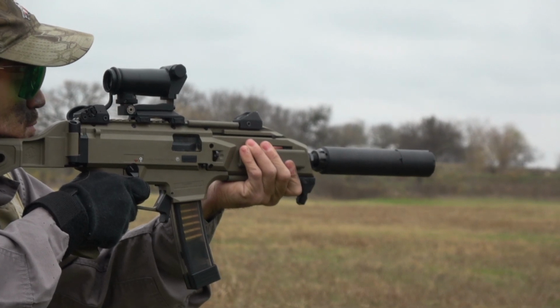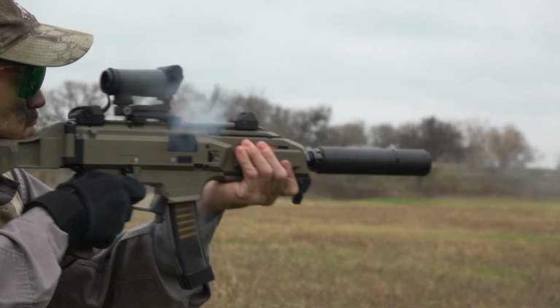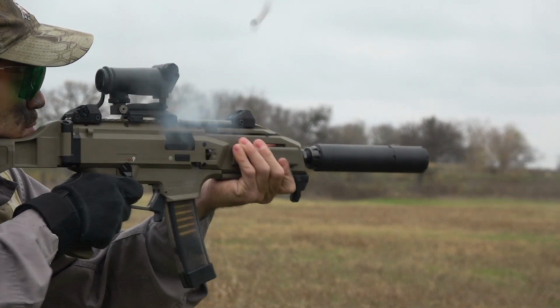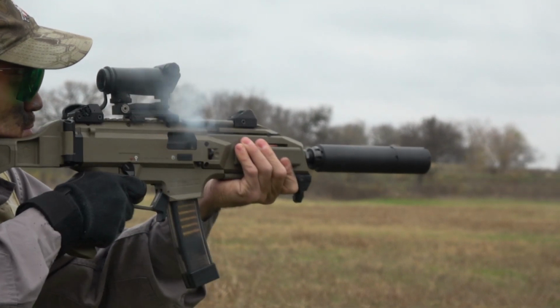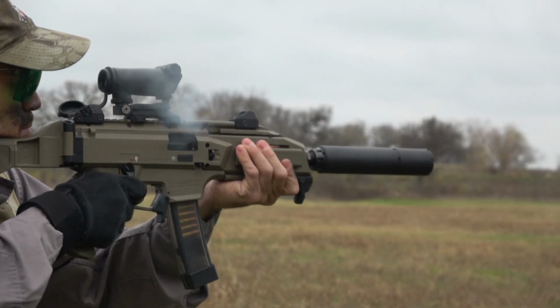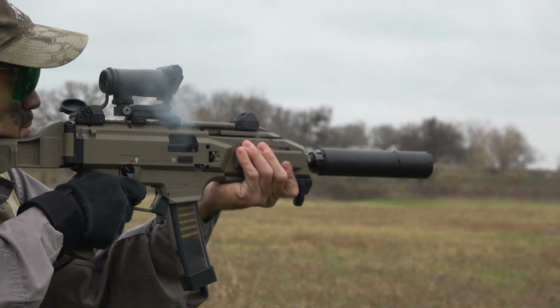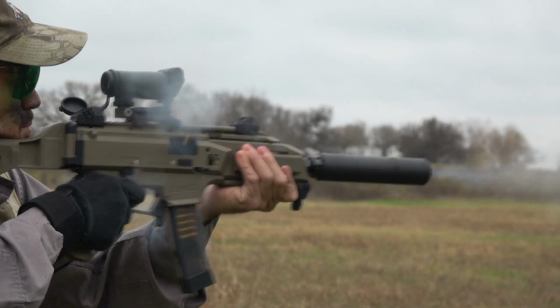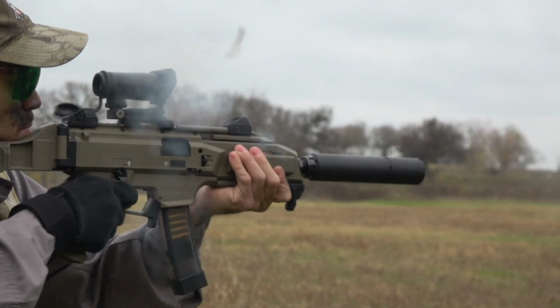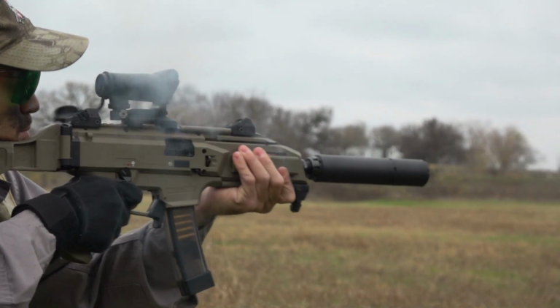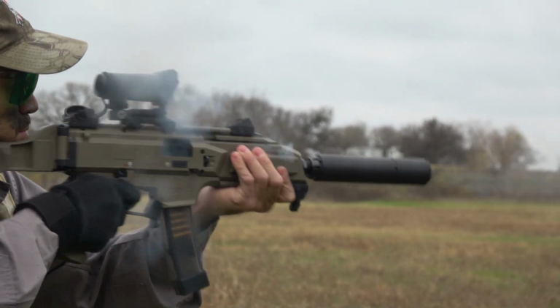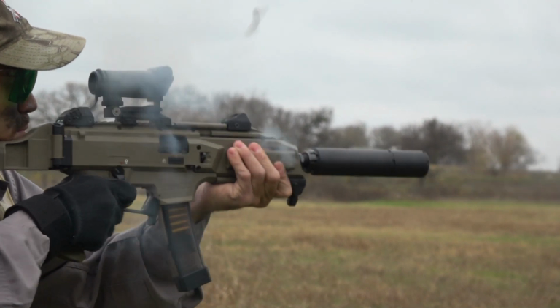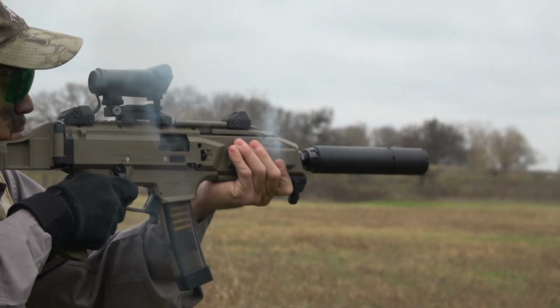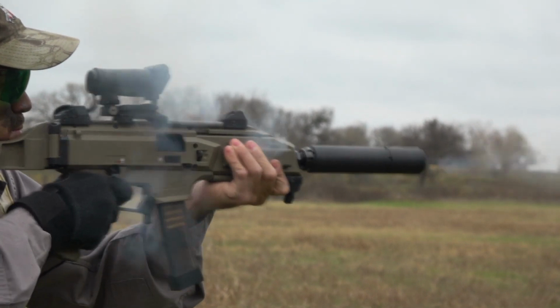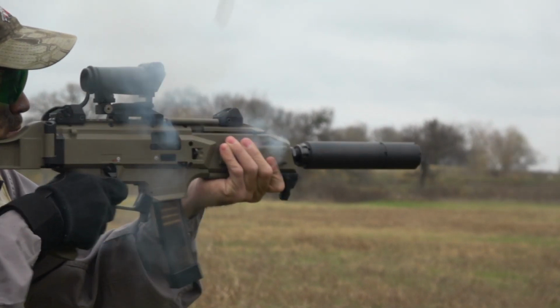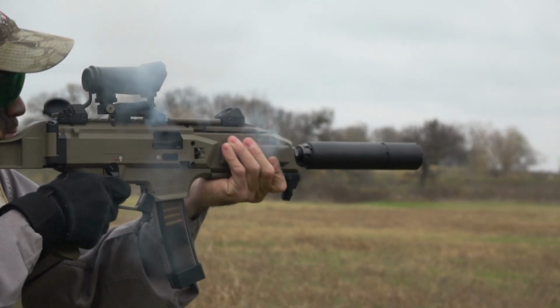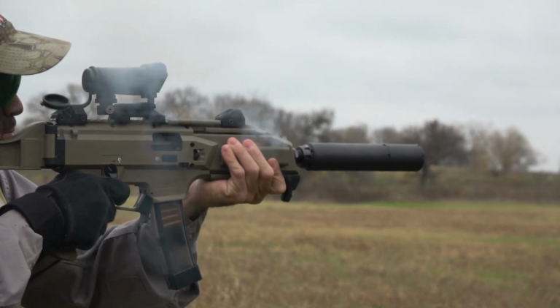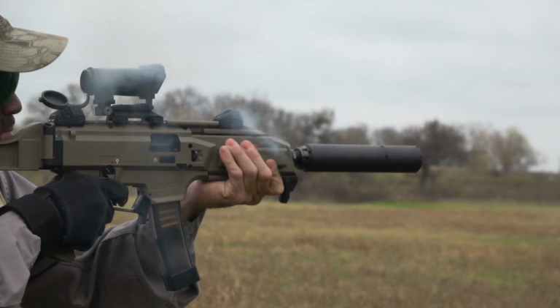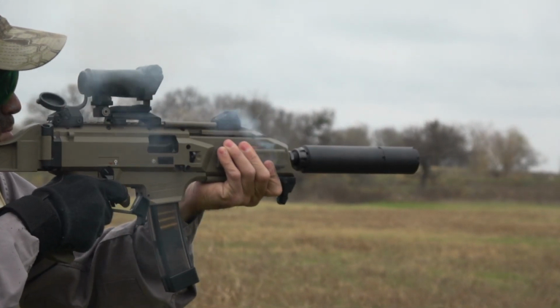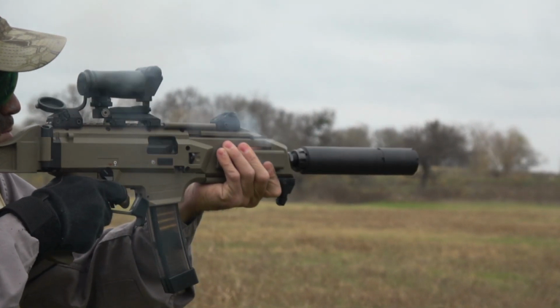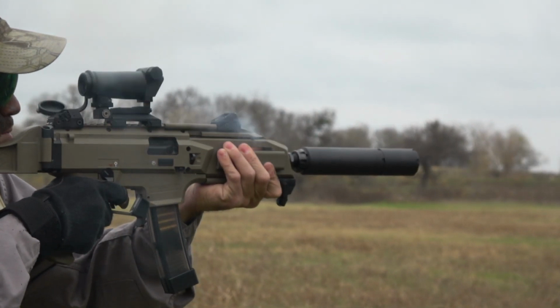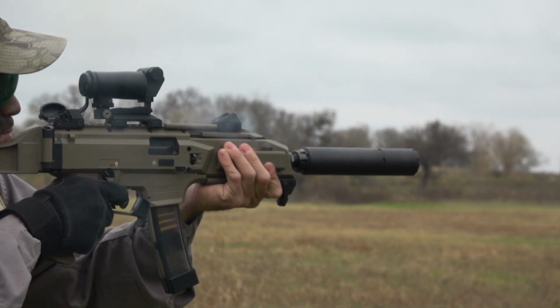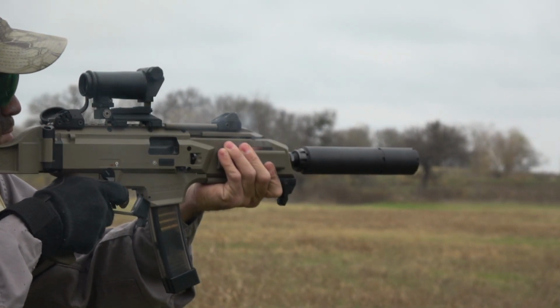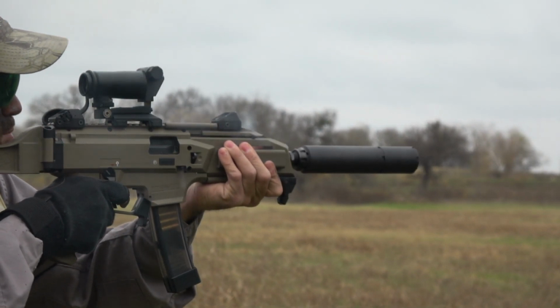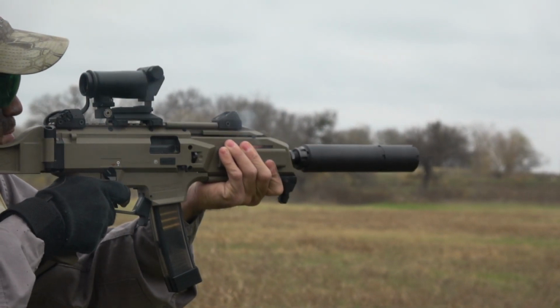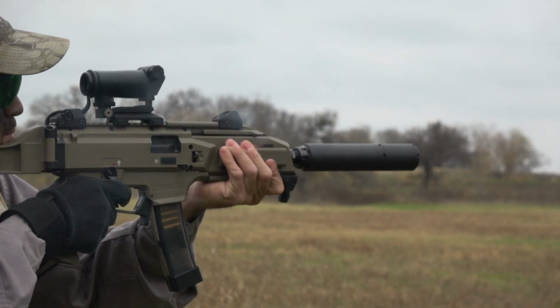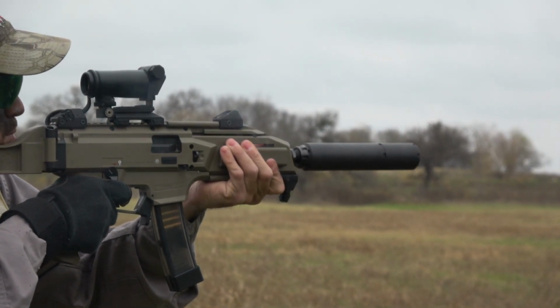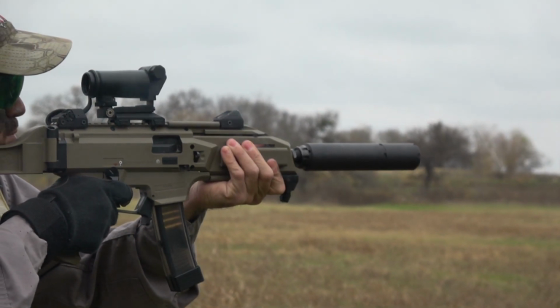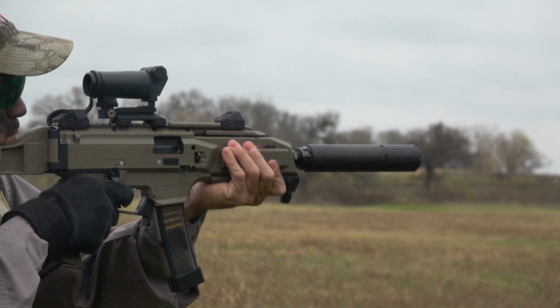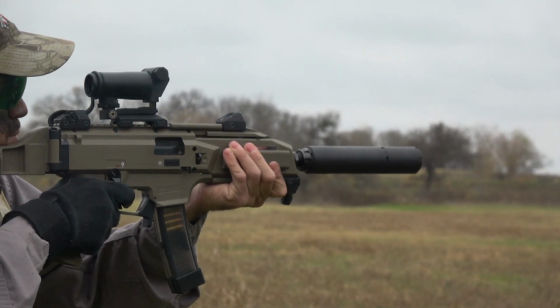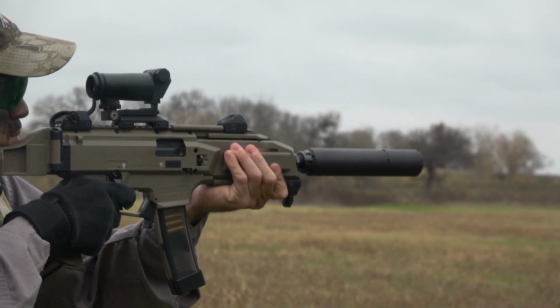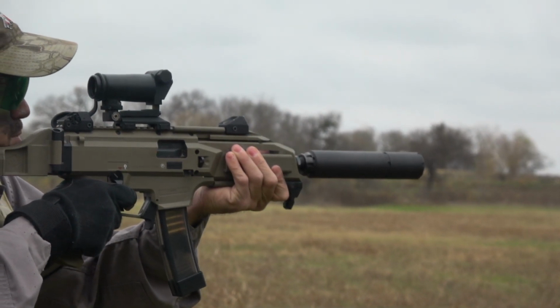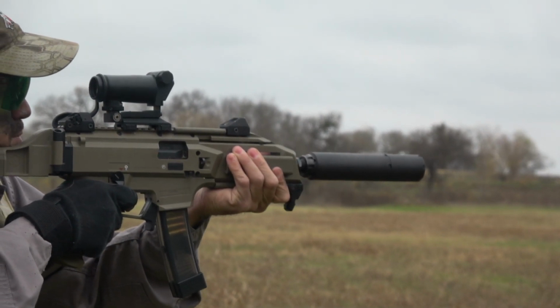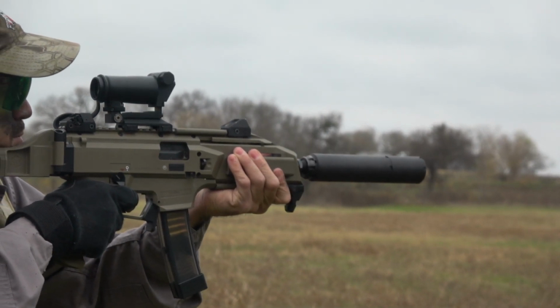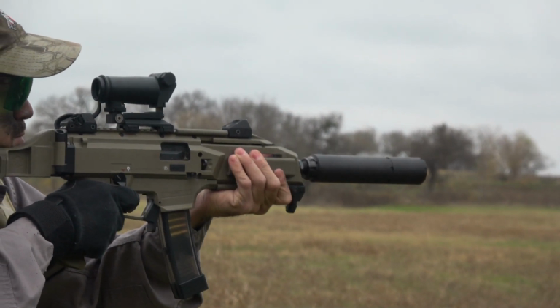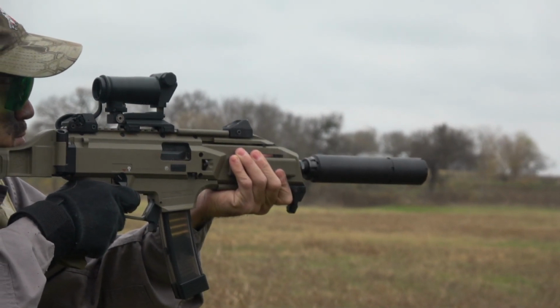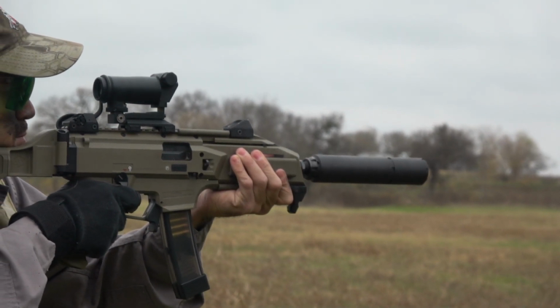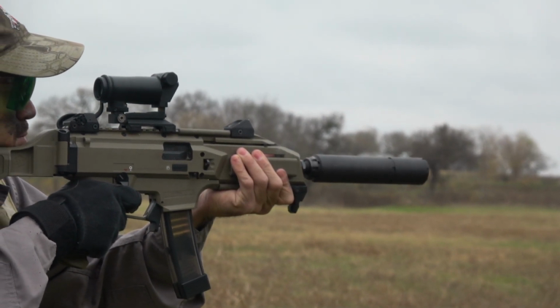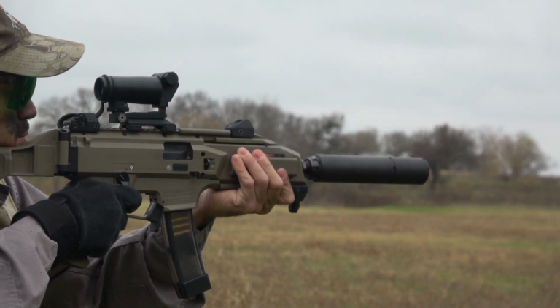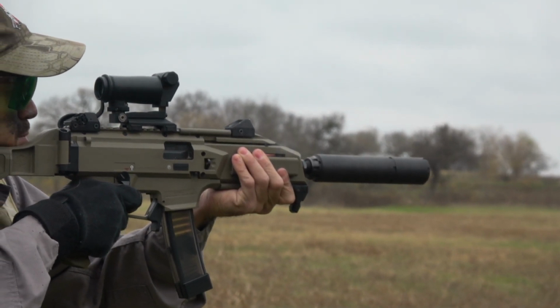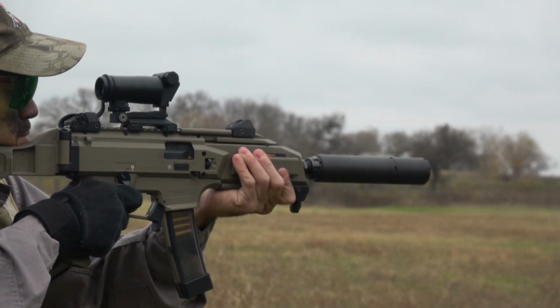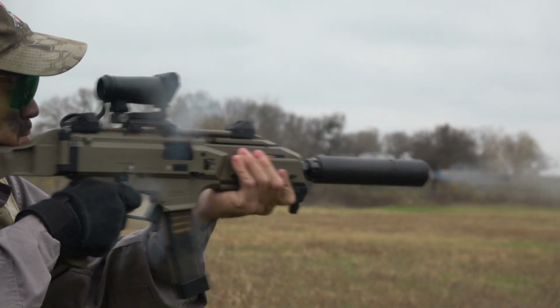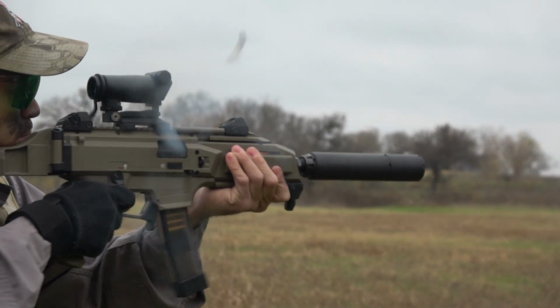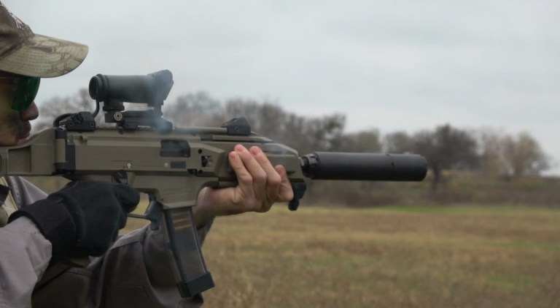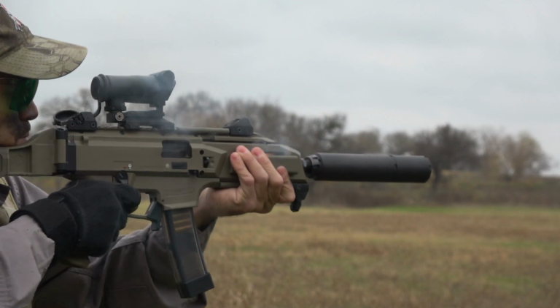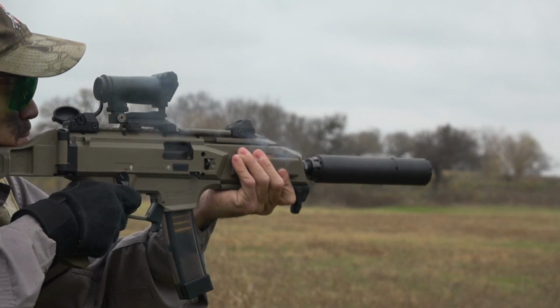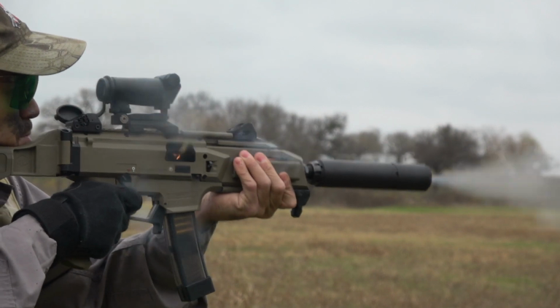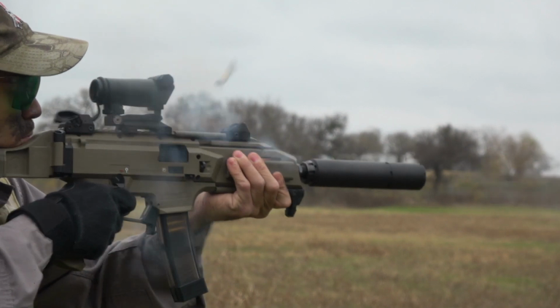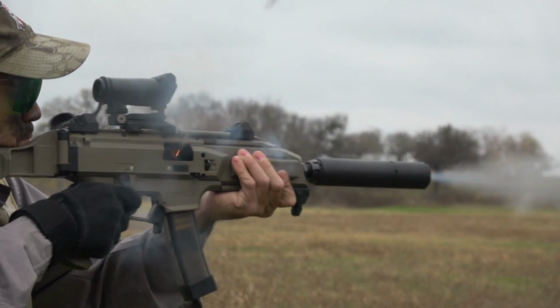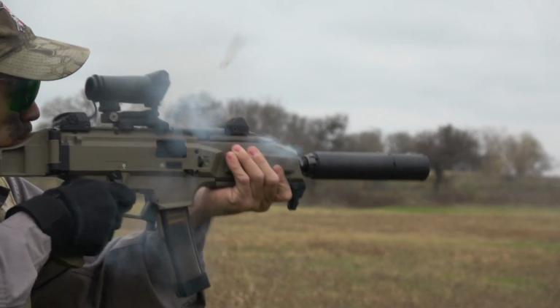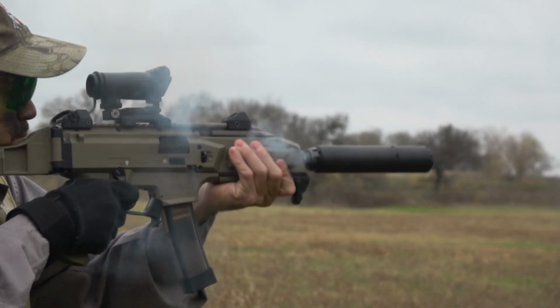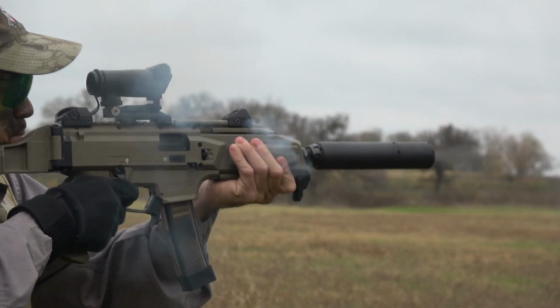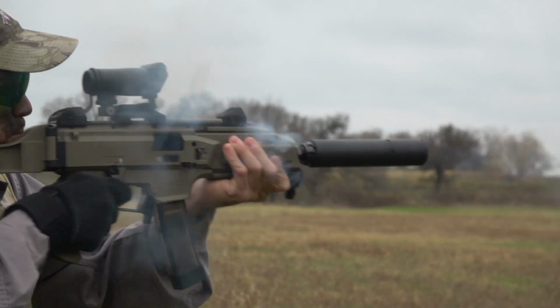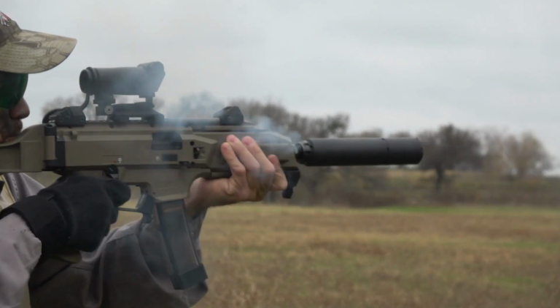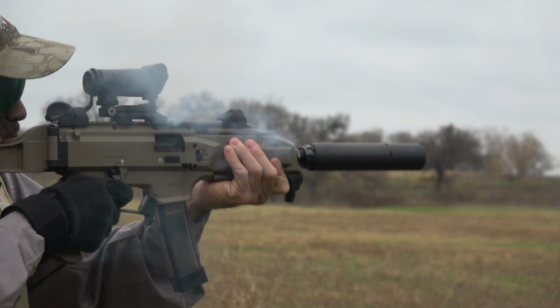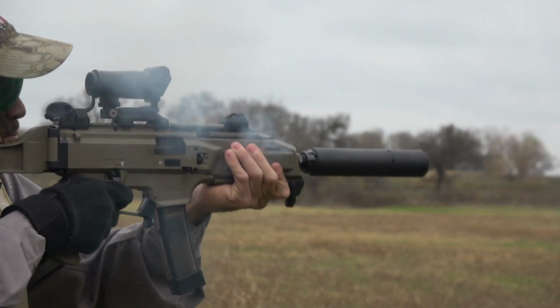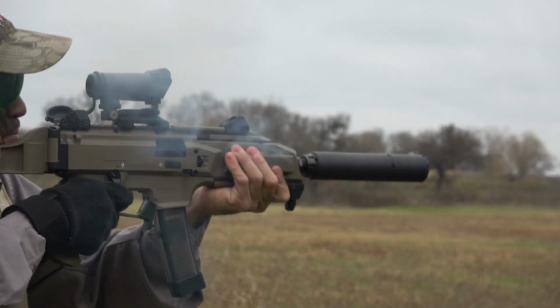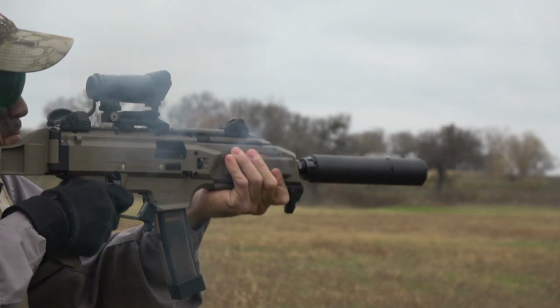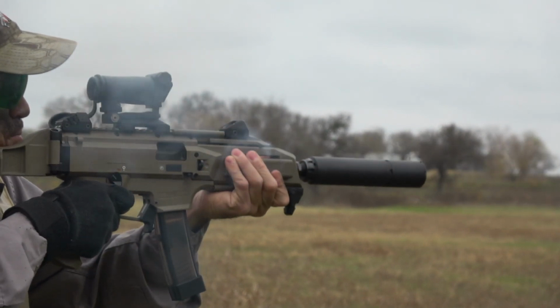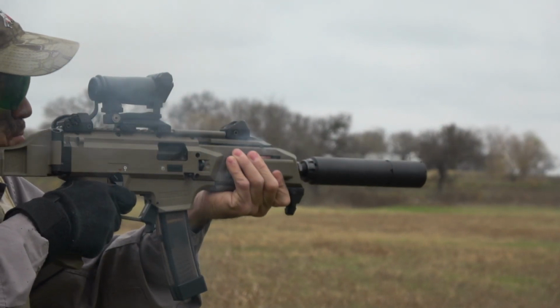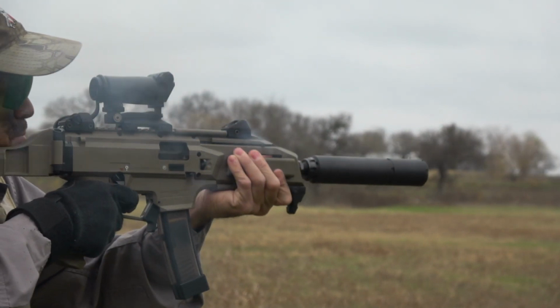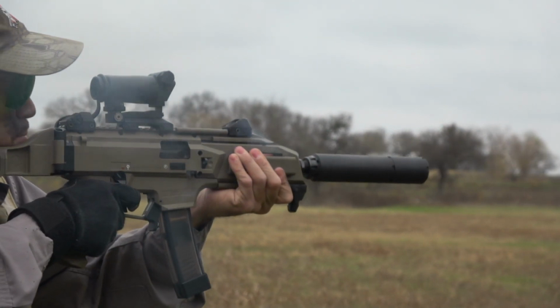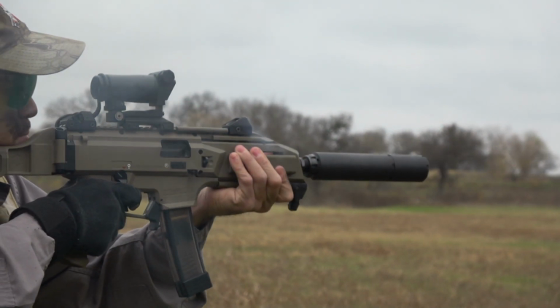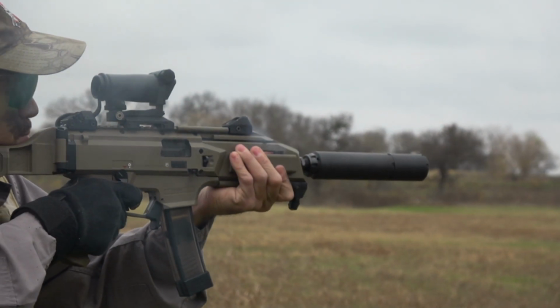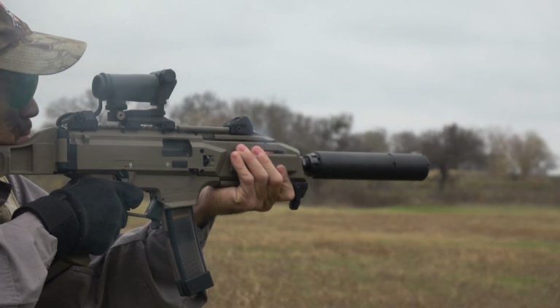Hey guys, it's me the Mayorgun, and today we have the Dead Air Wolfman, a modular 9mm silencer that sounds like a whisper.